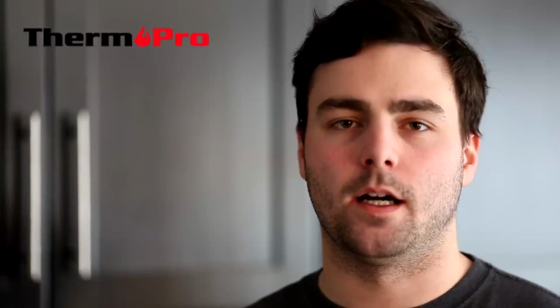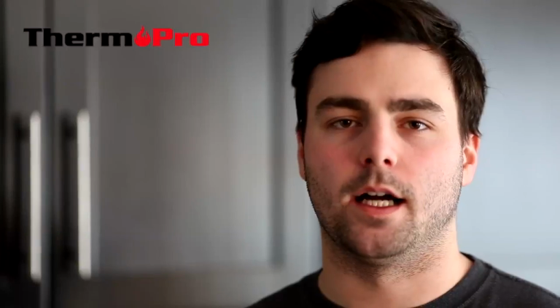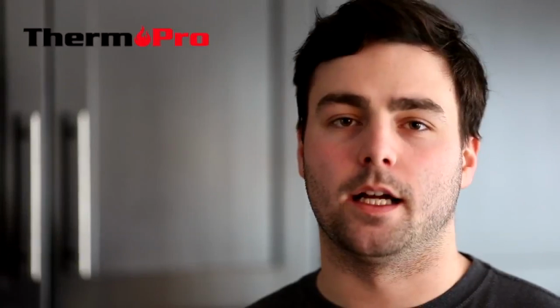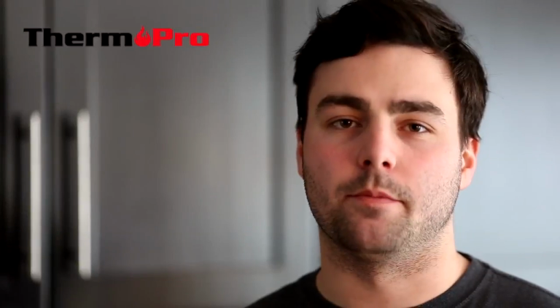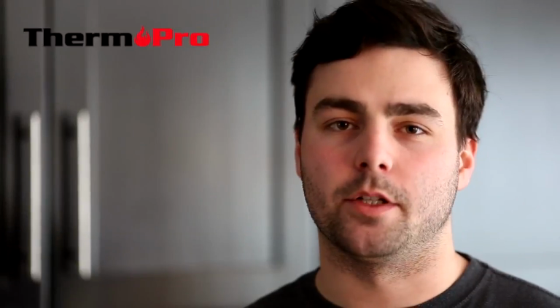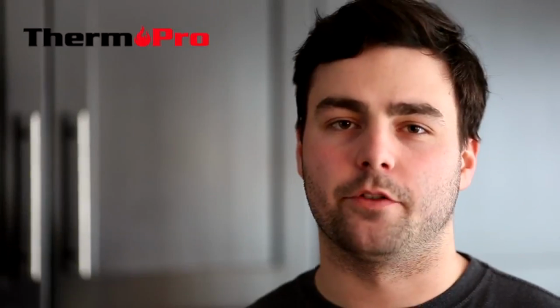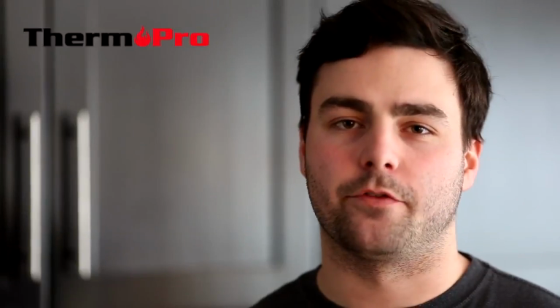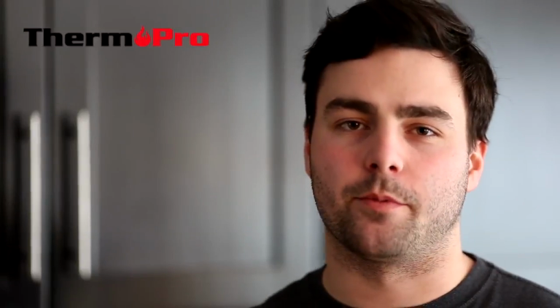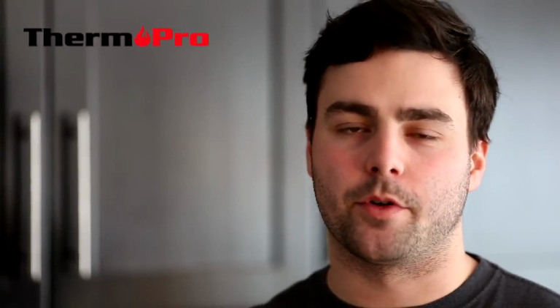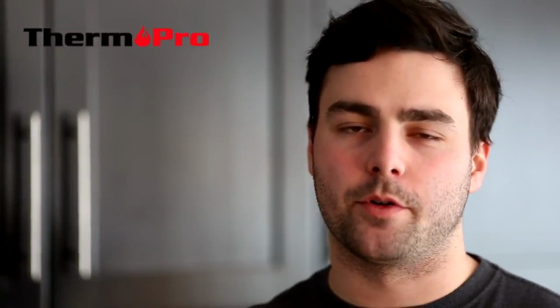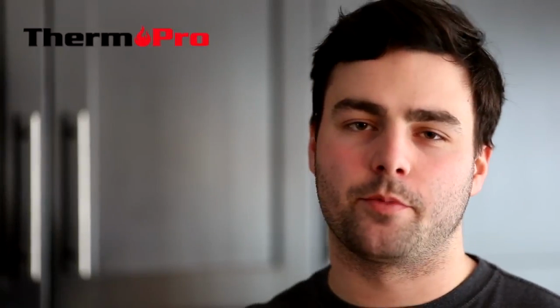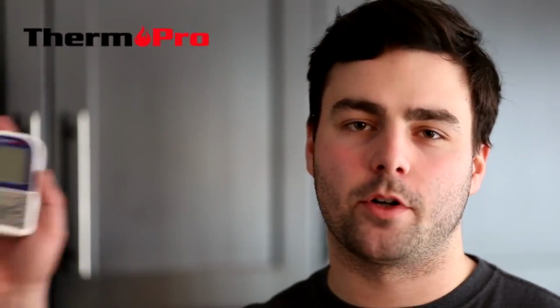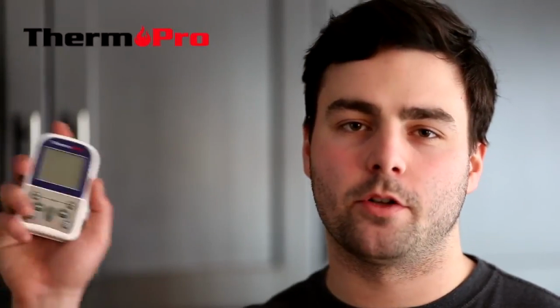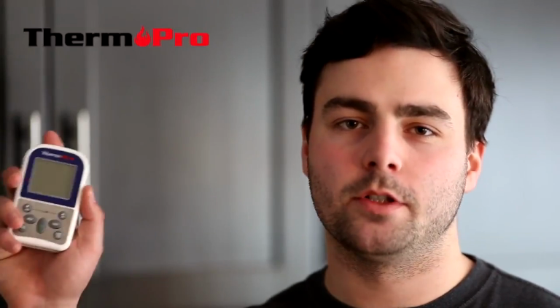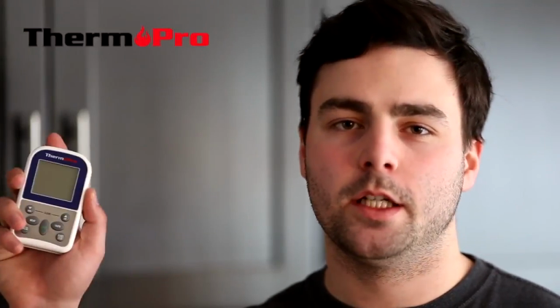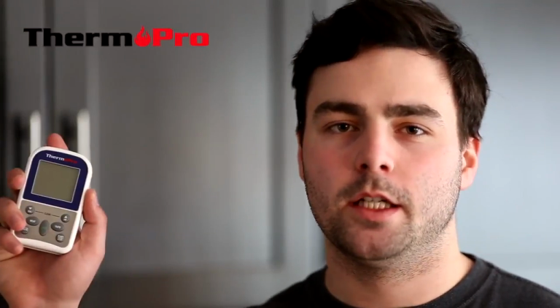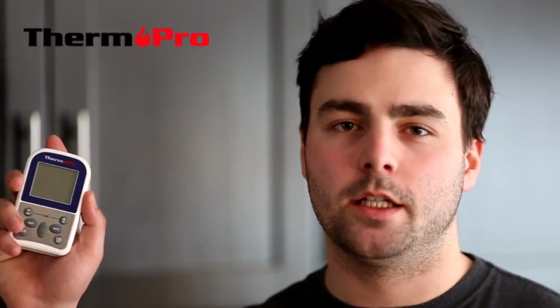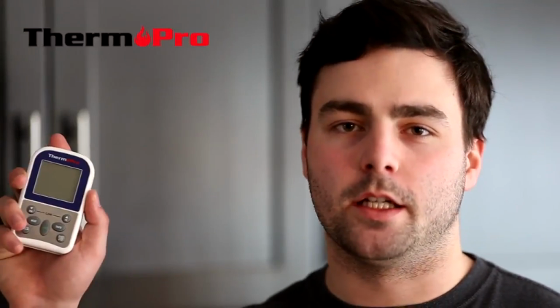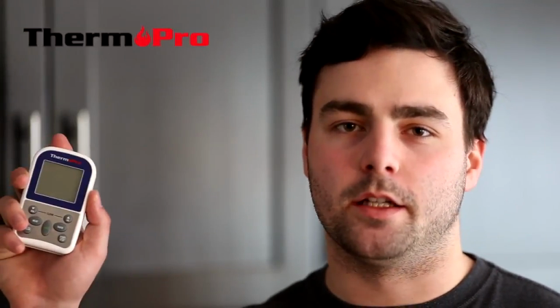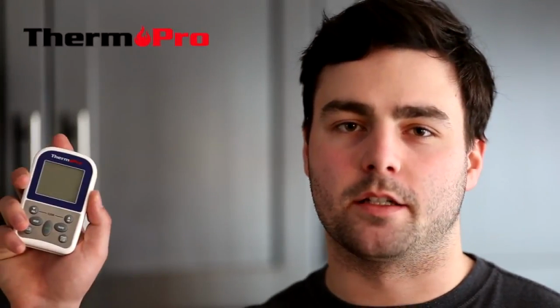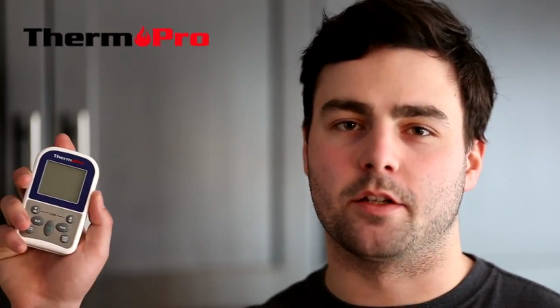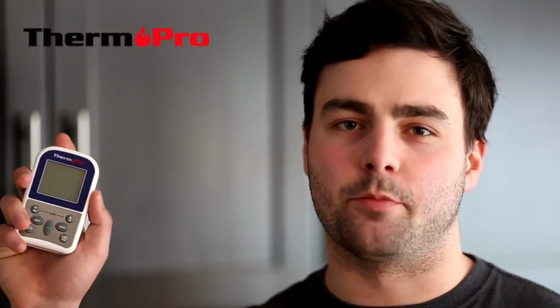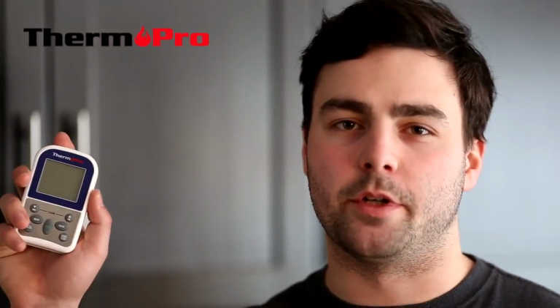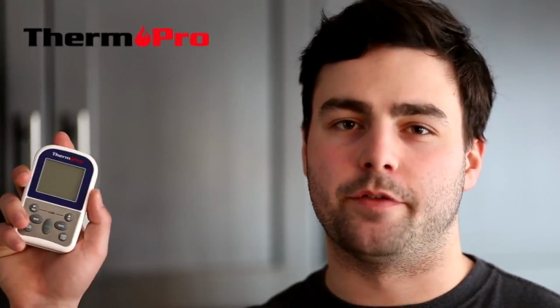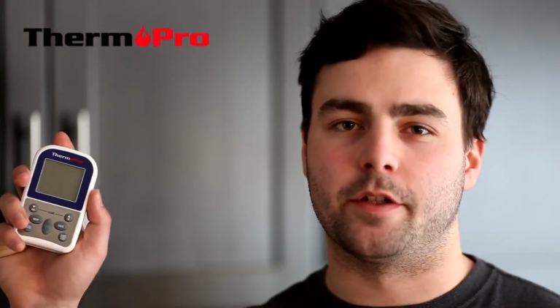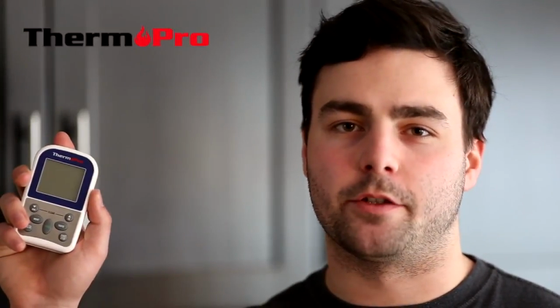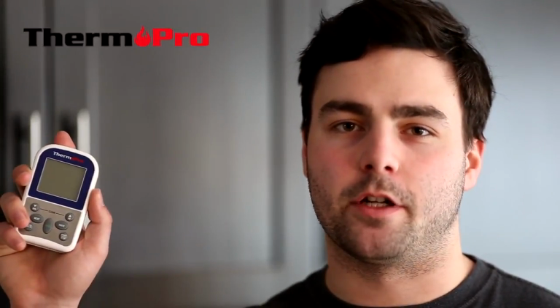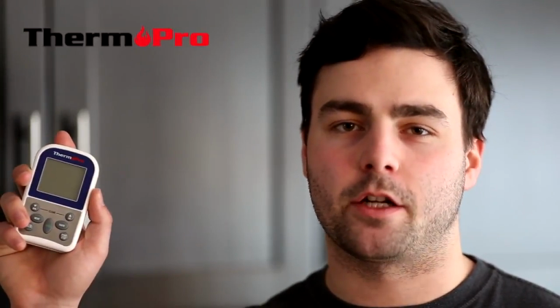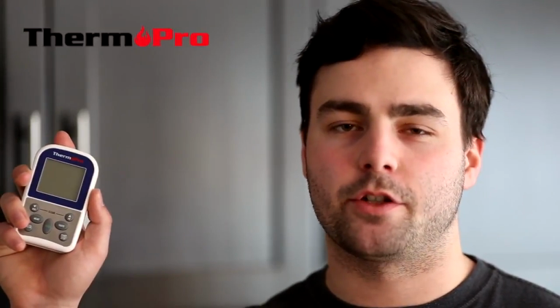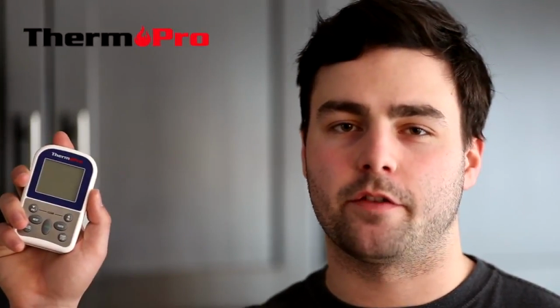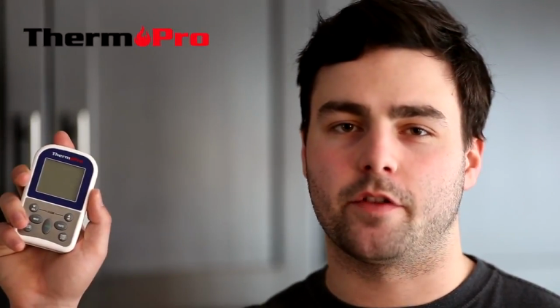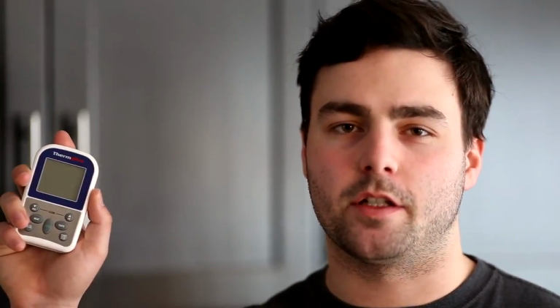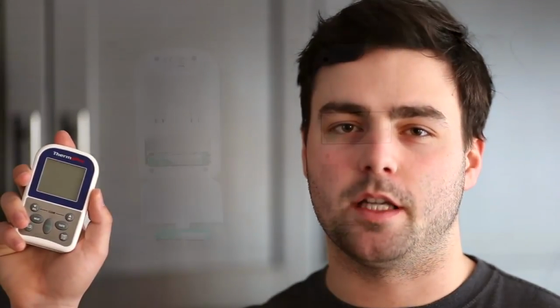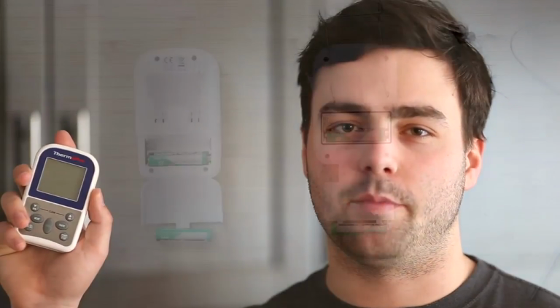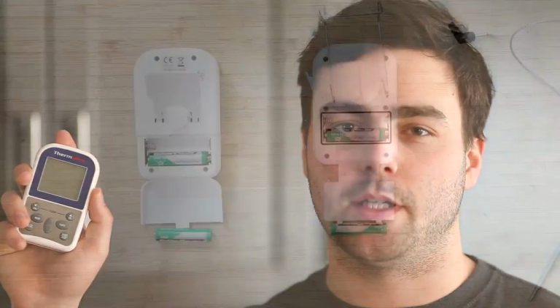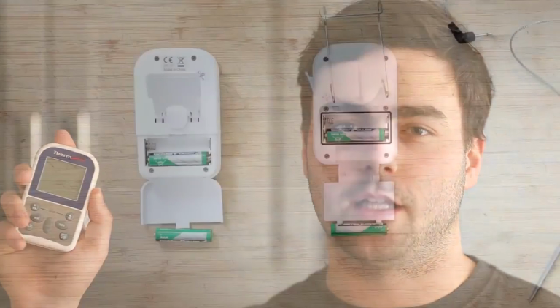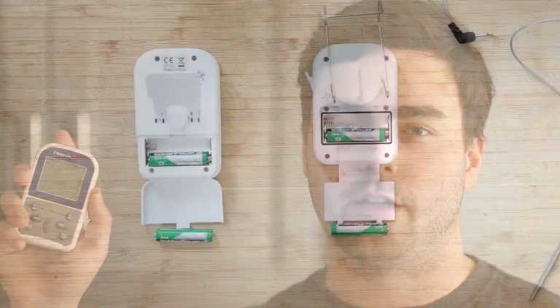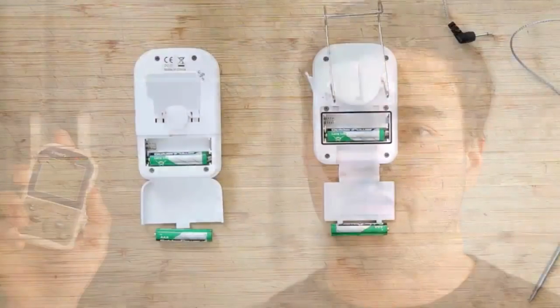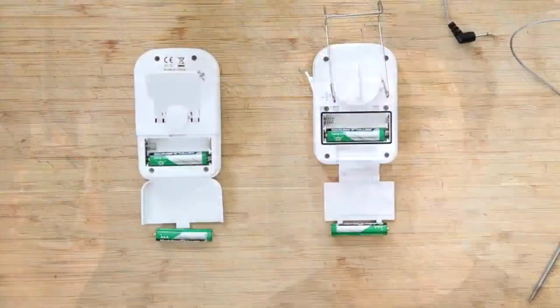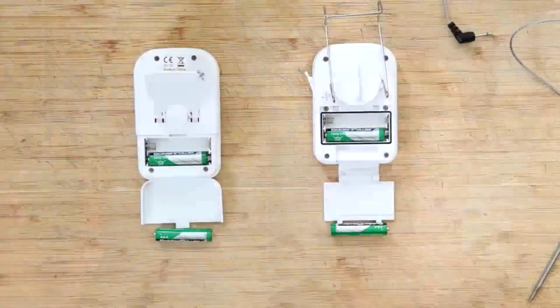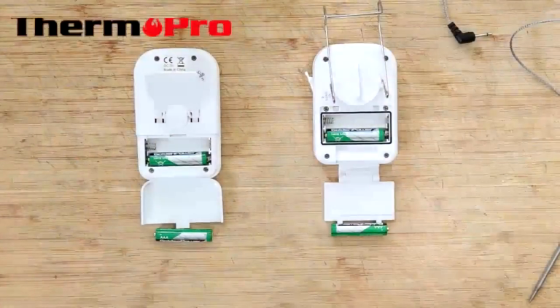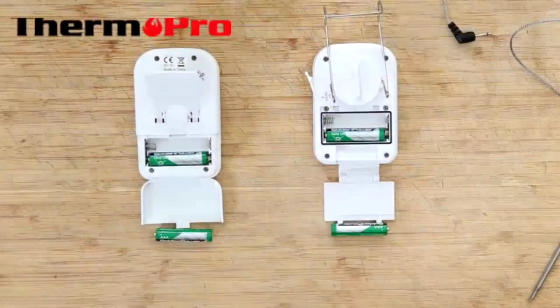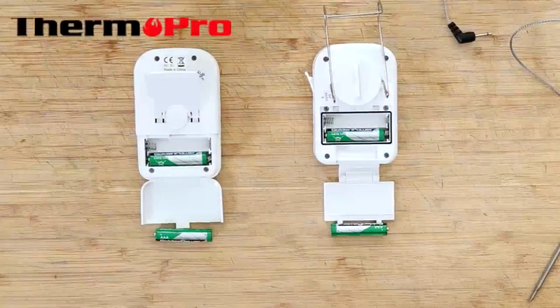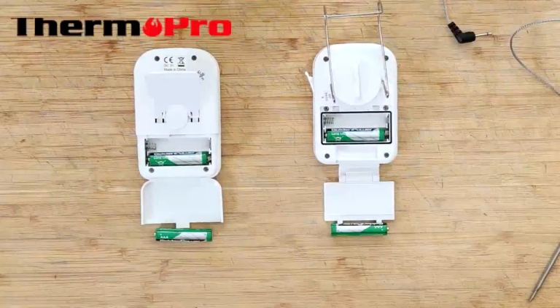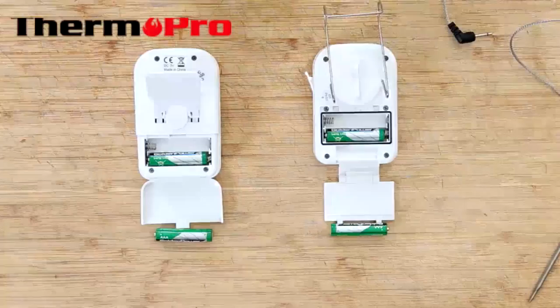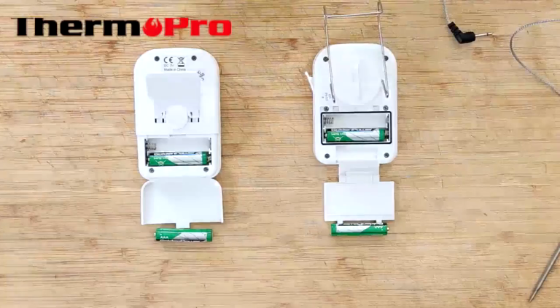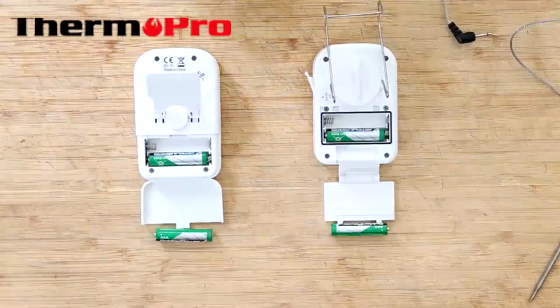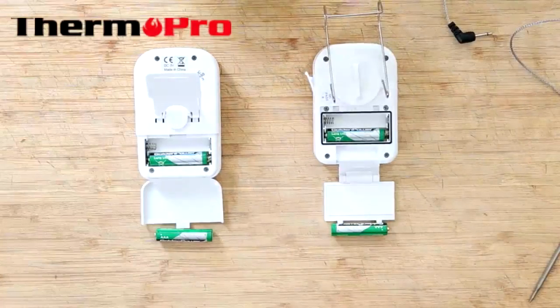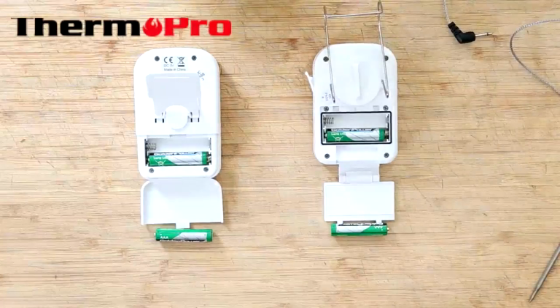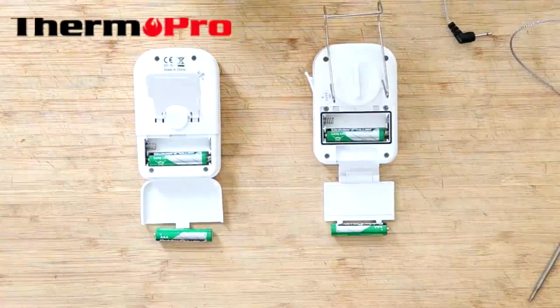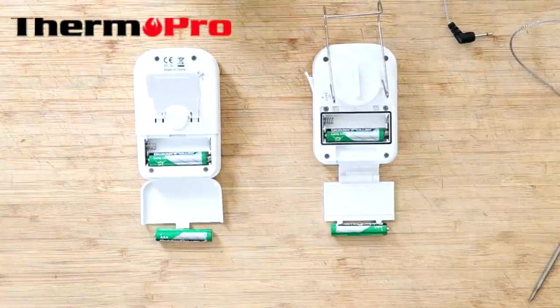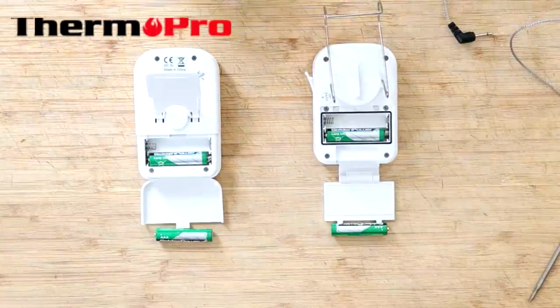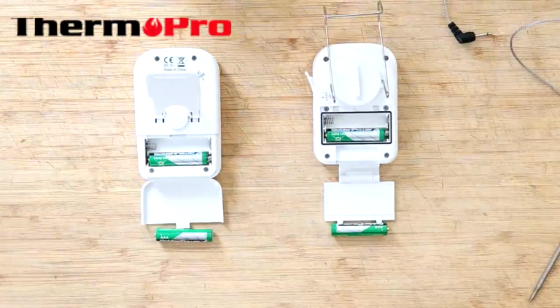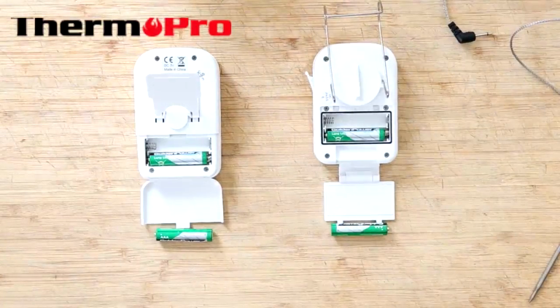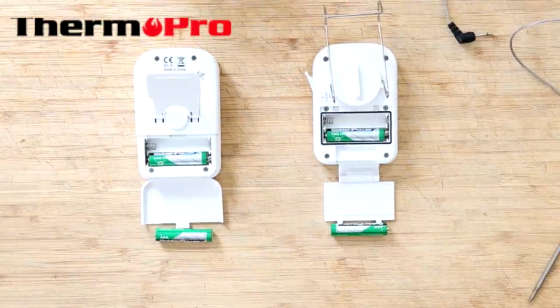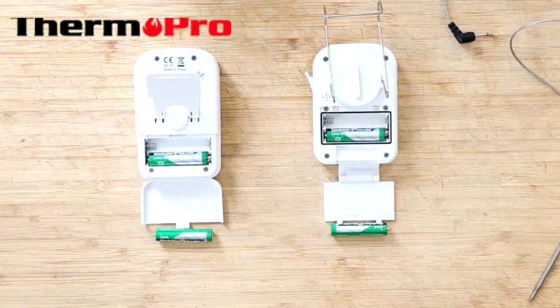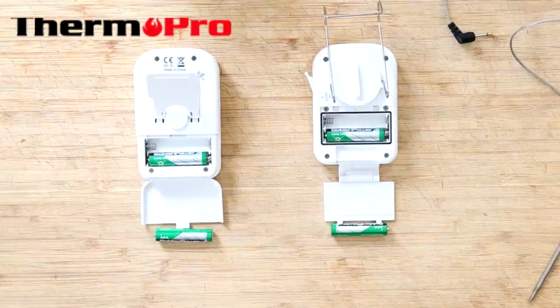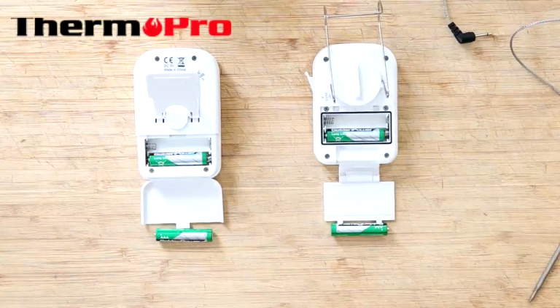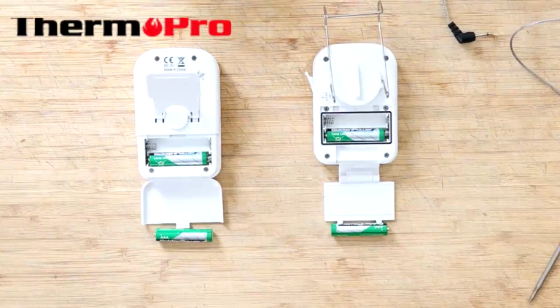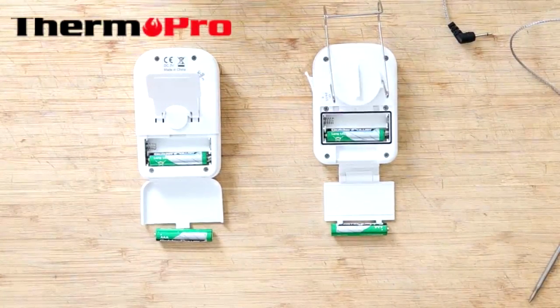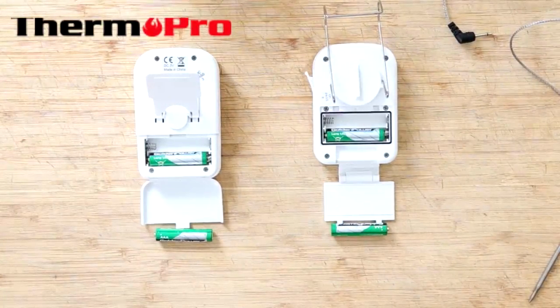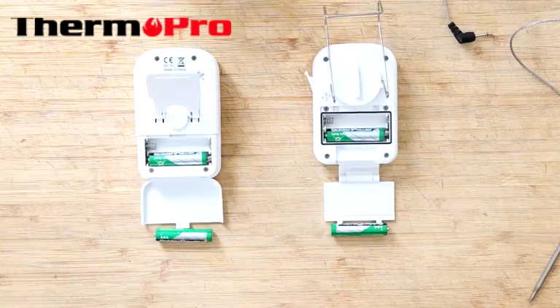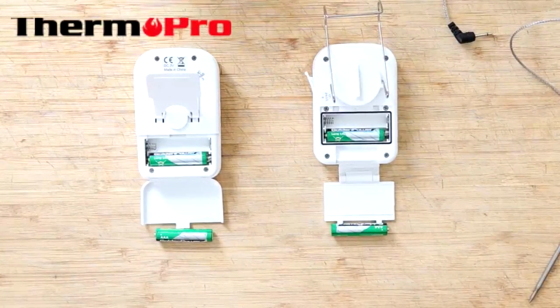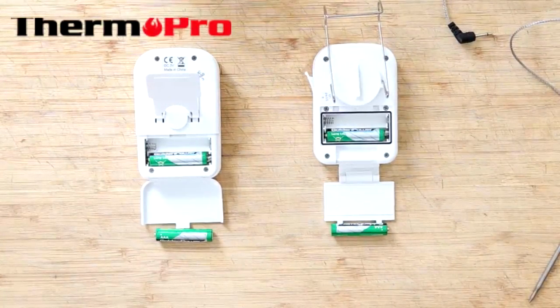Hi, I'm Dylan from ThermPro and this is a brief introduction of the TP-11. I'm now going to demonstrate how to assemble your TP-11.